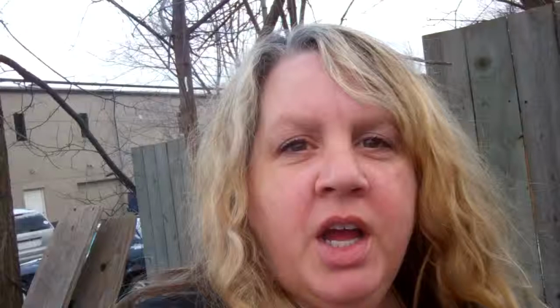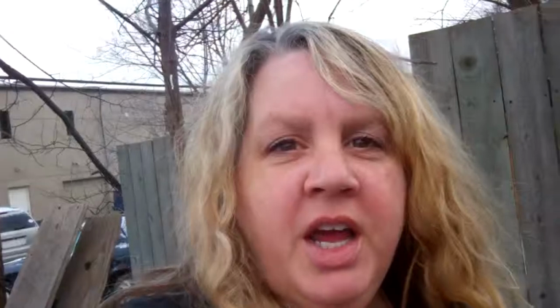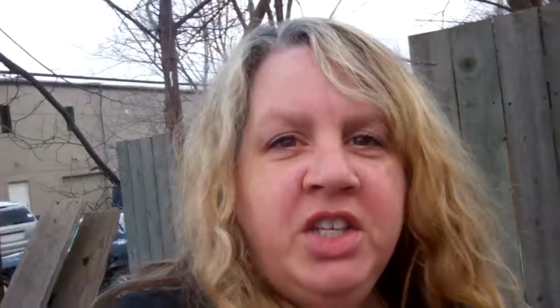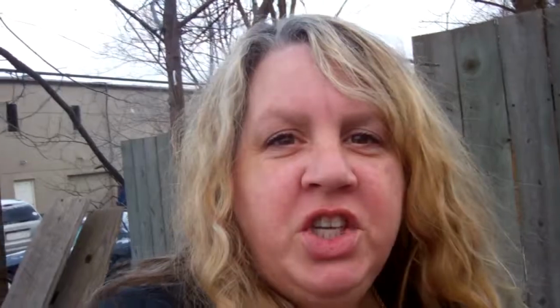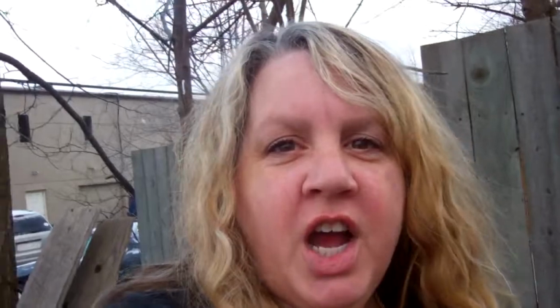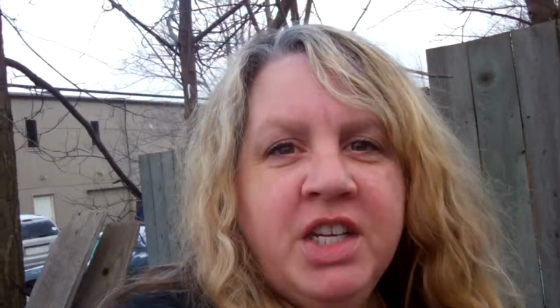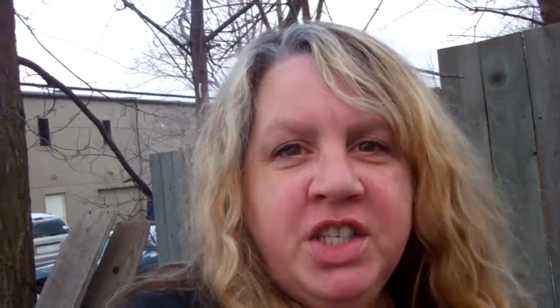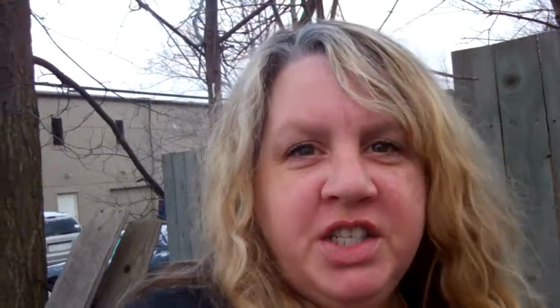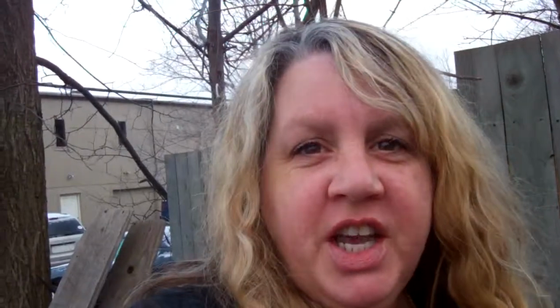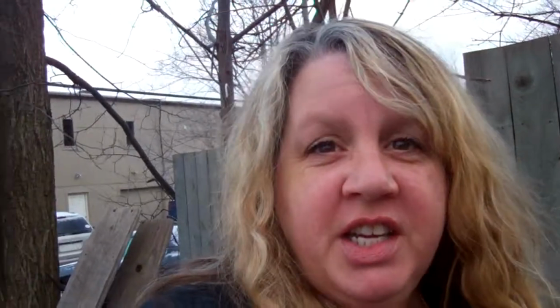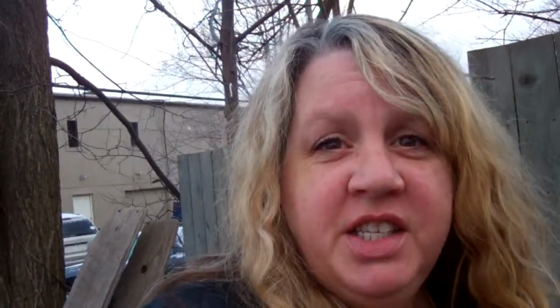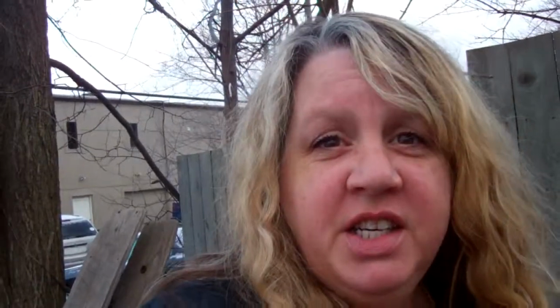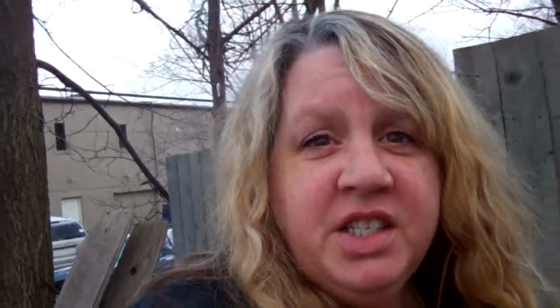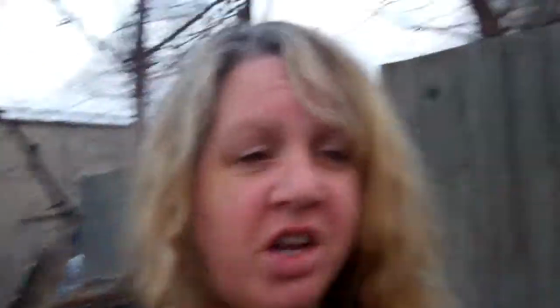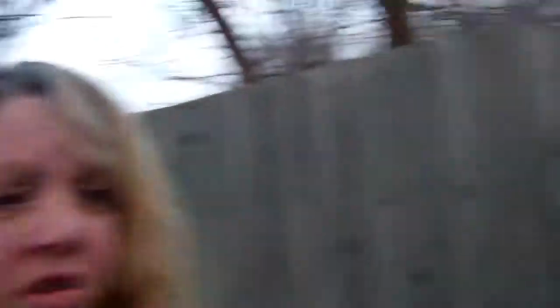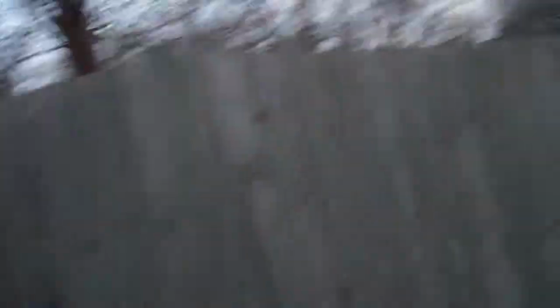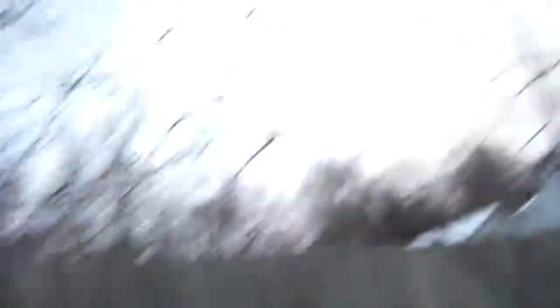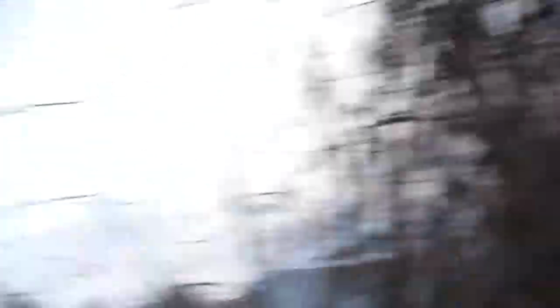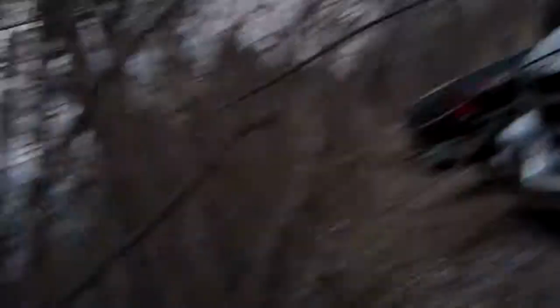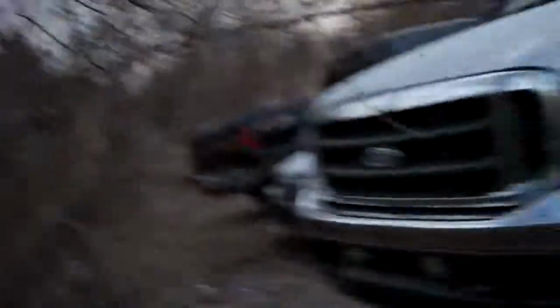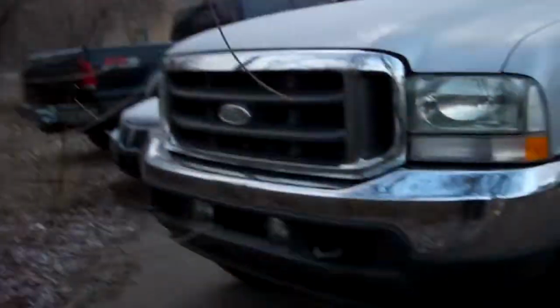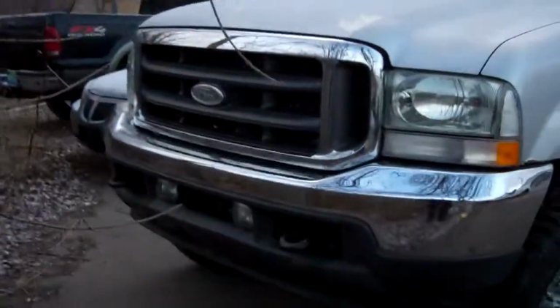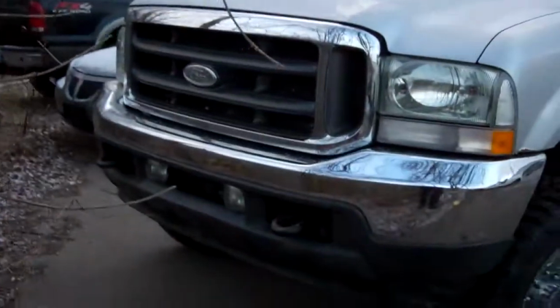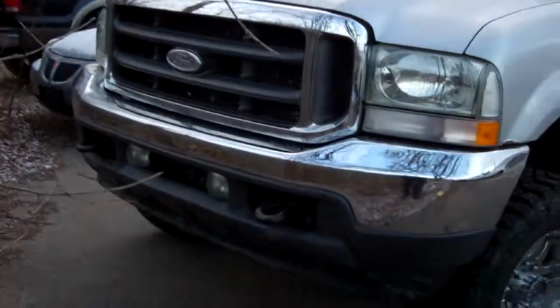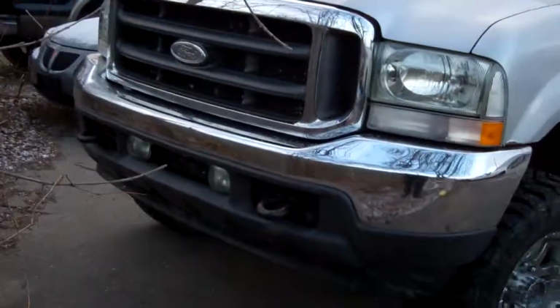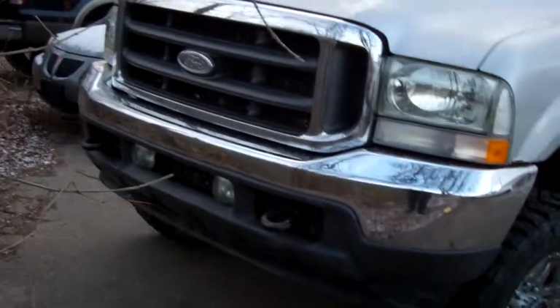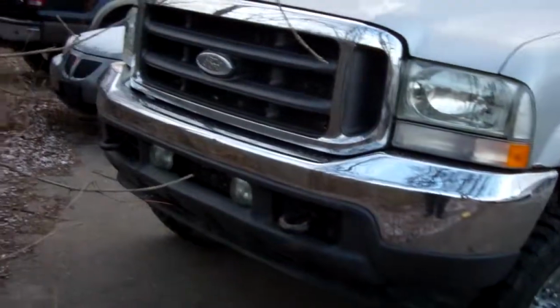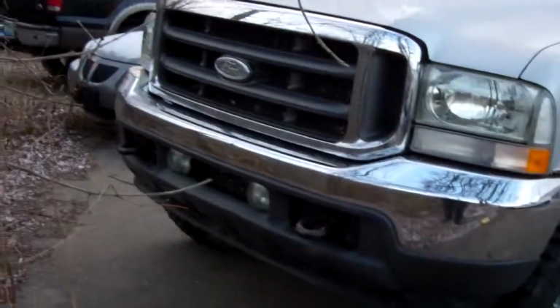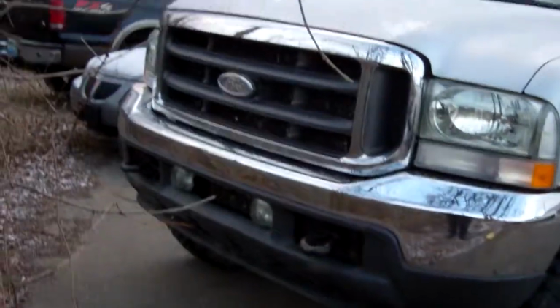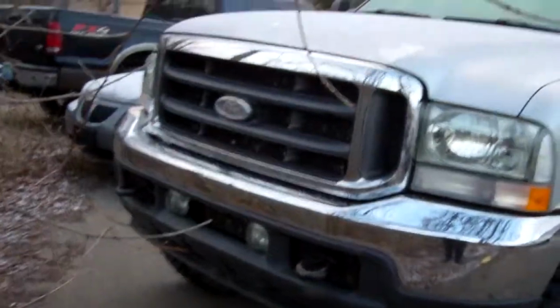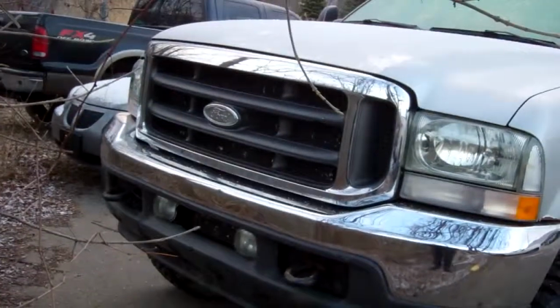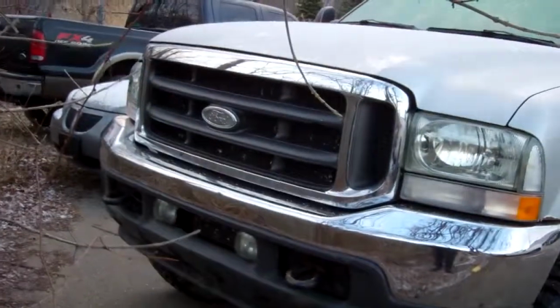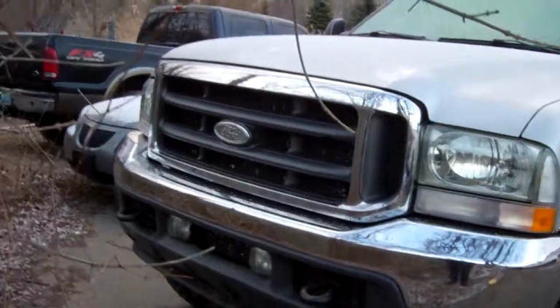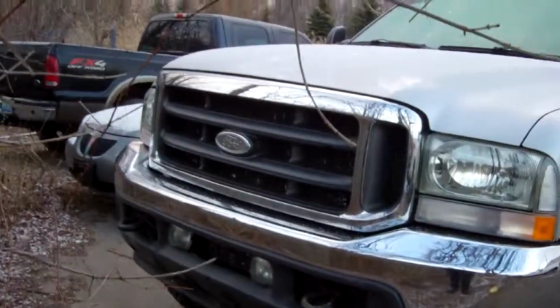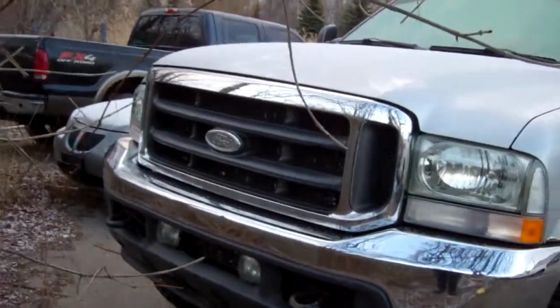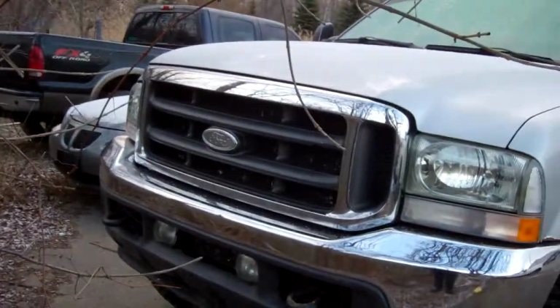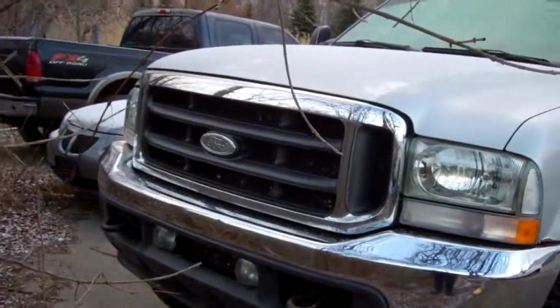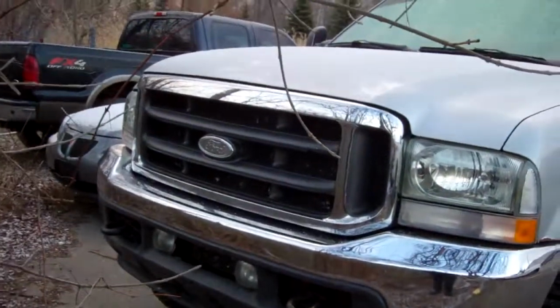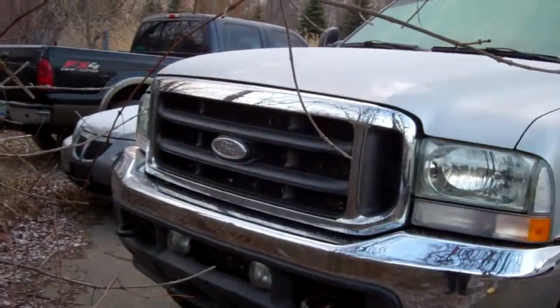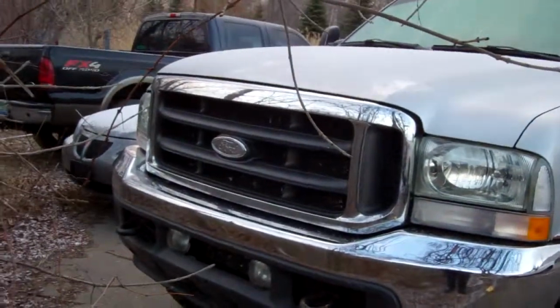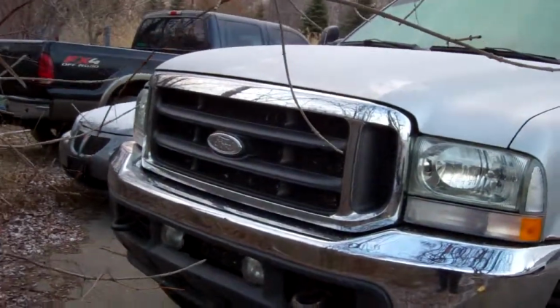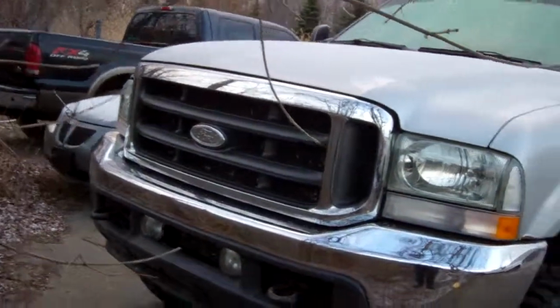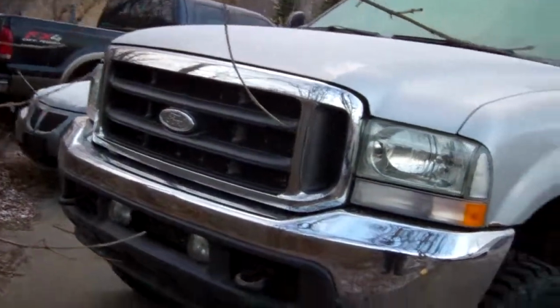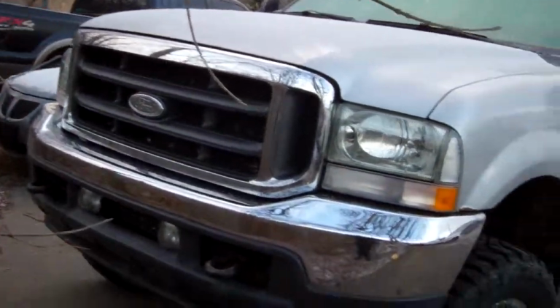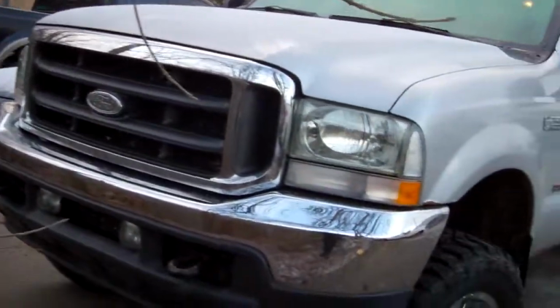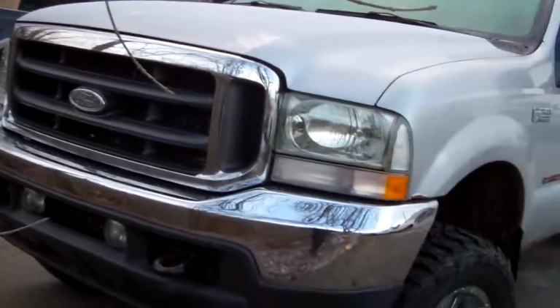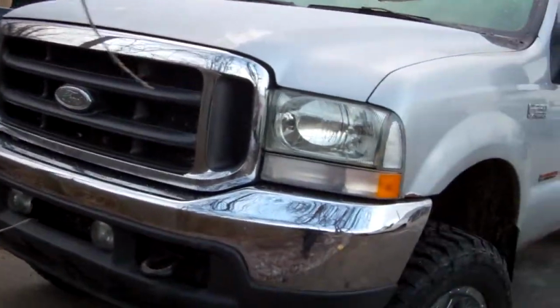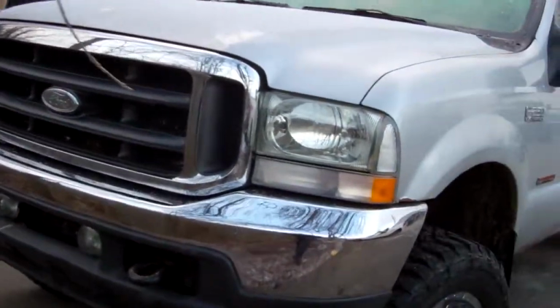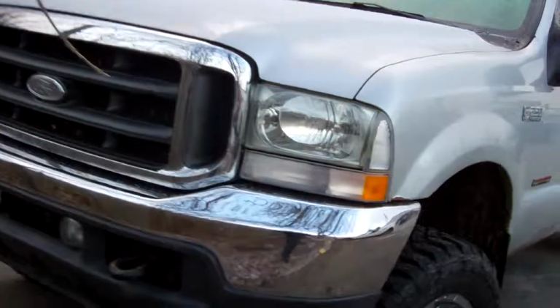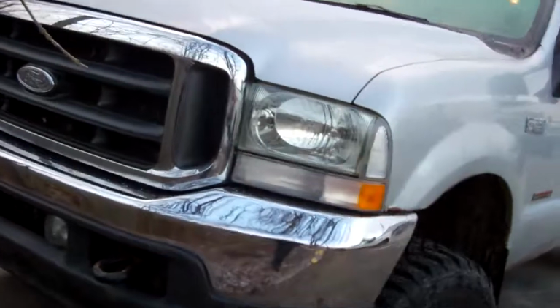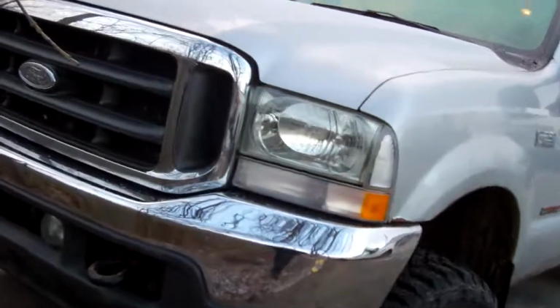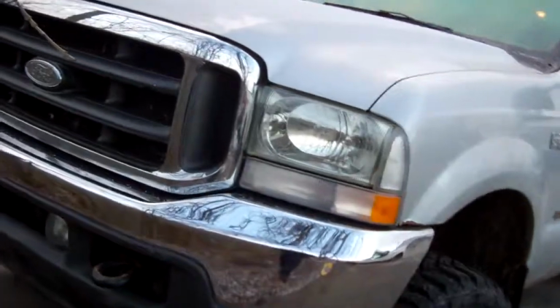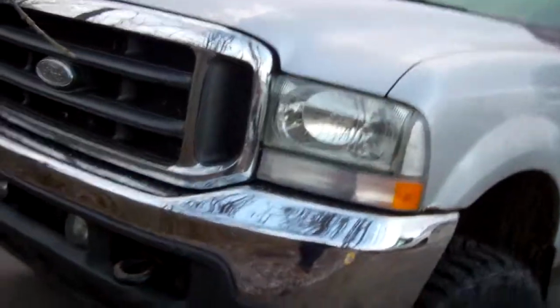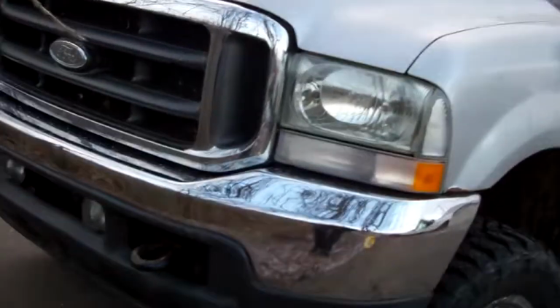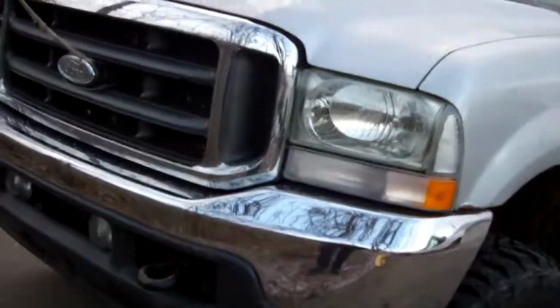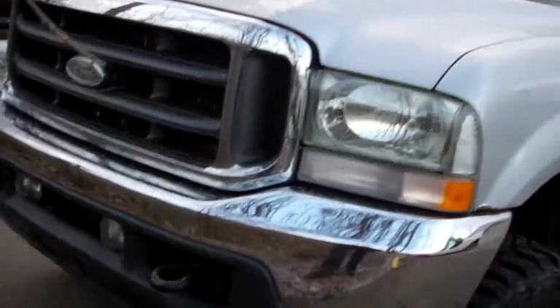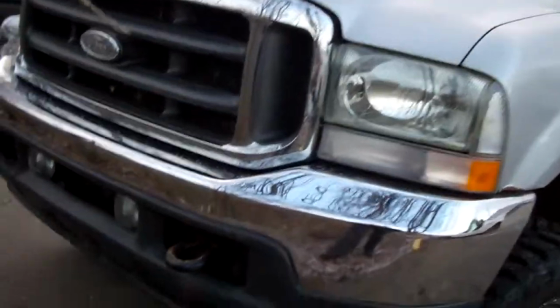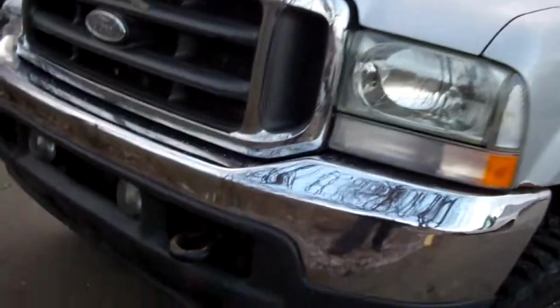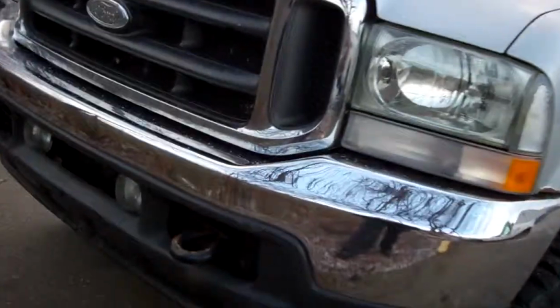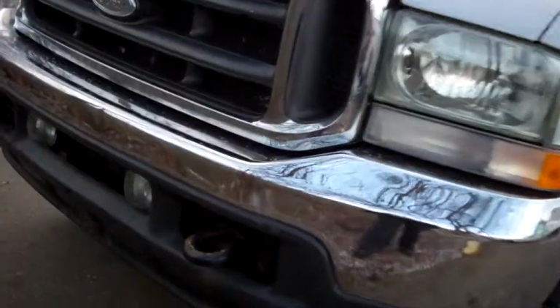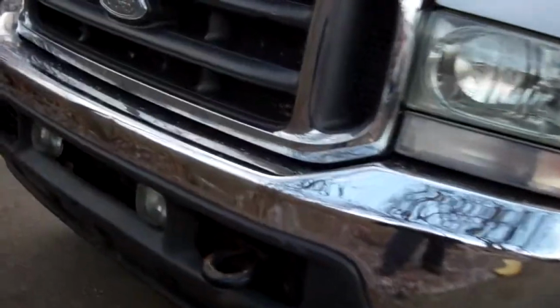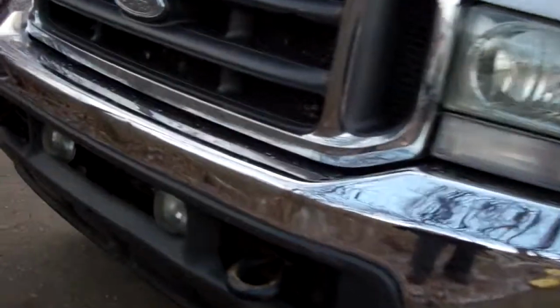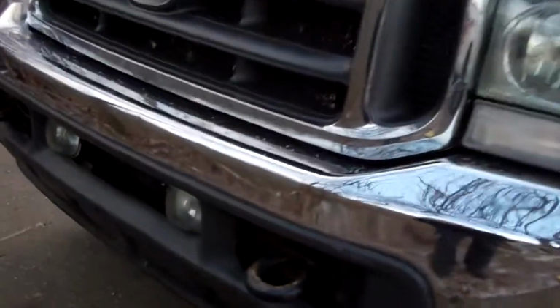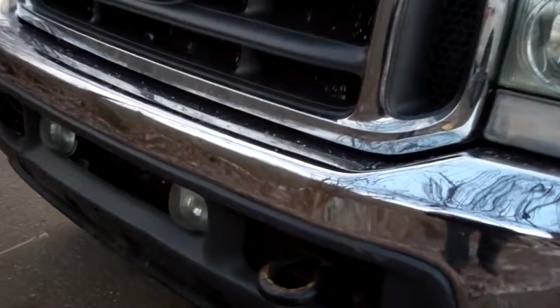Hey Josh, it's Casey at Scale & Look Forward. I wanted to do a quick little video of this 04 Super Duty.